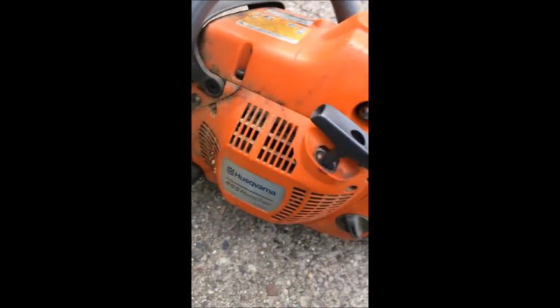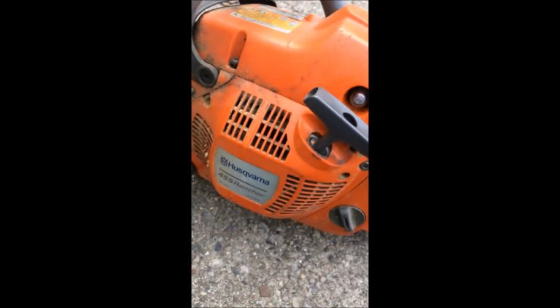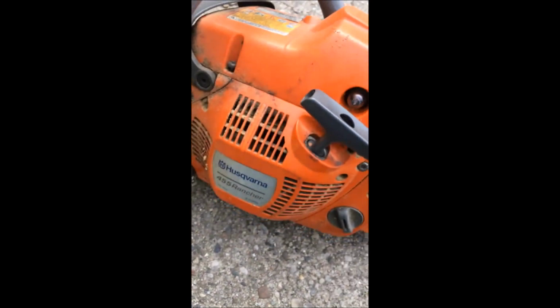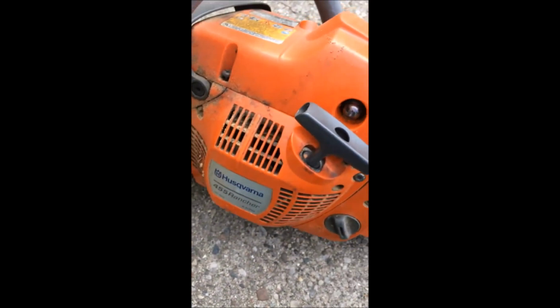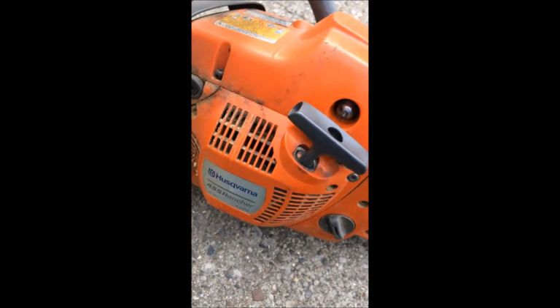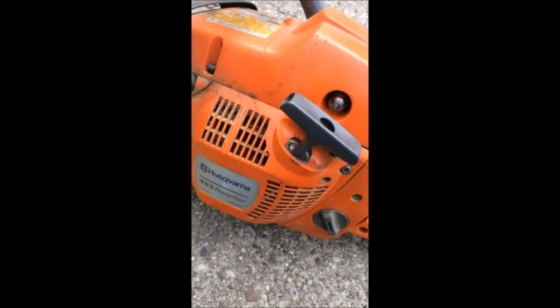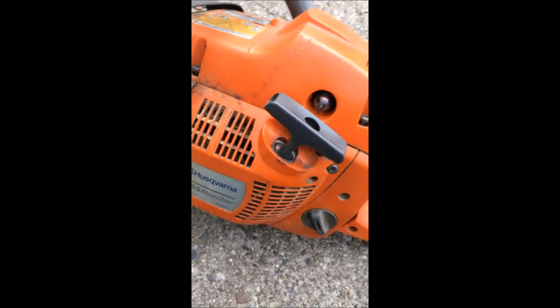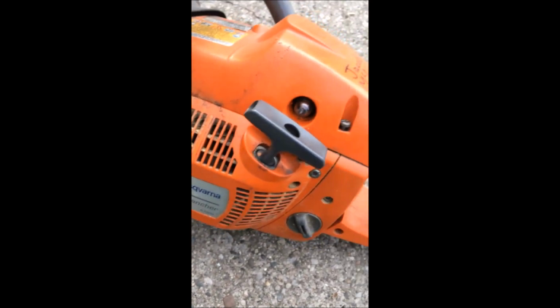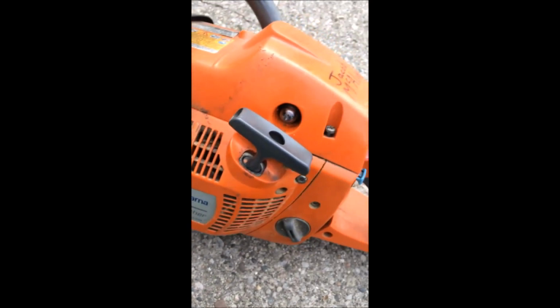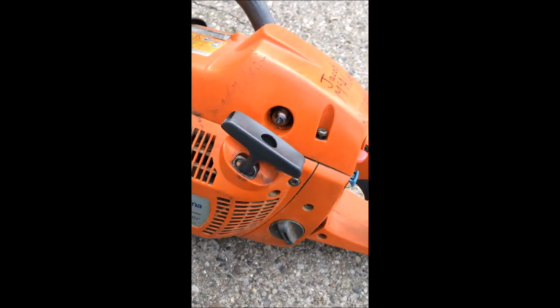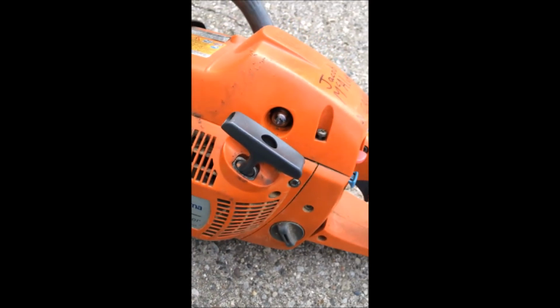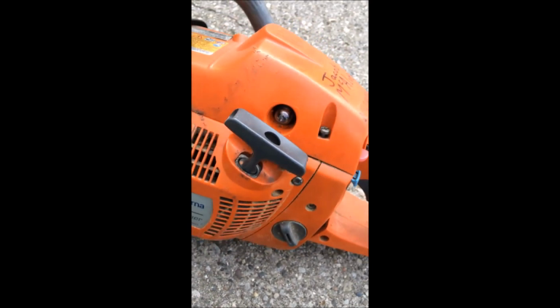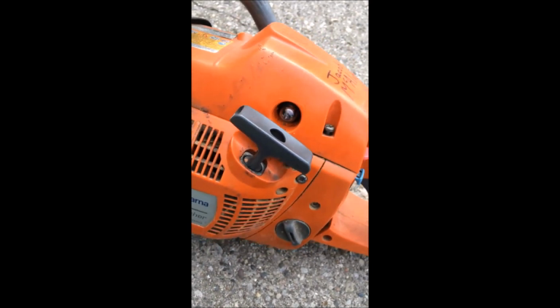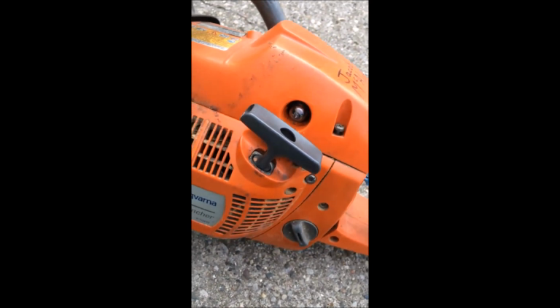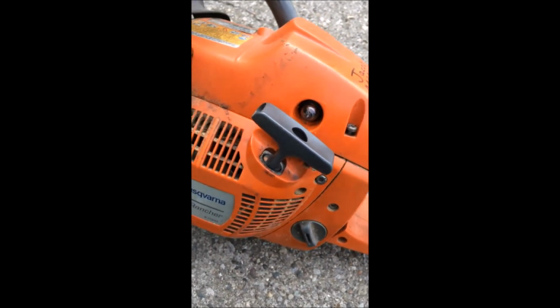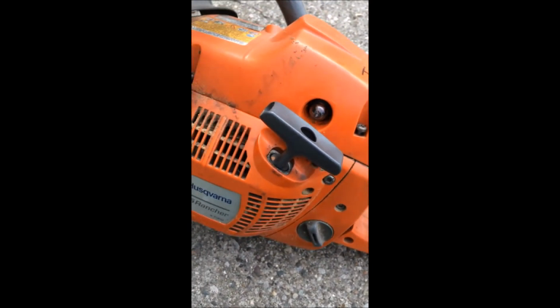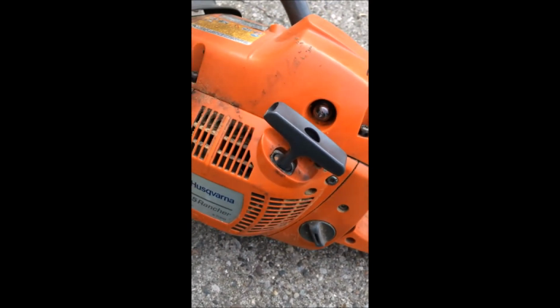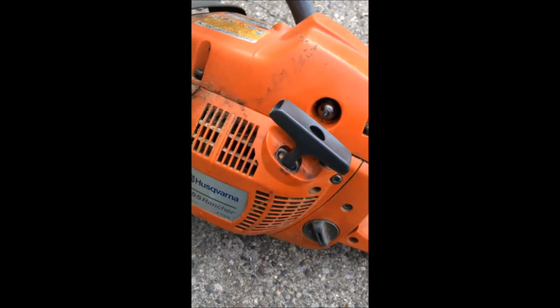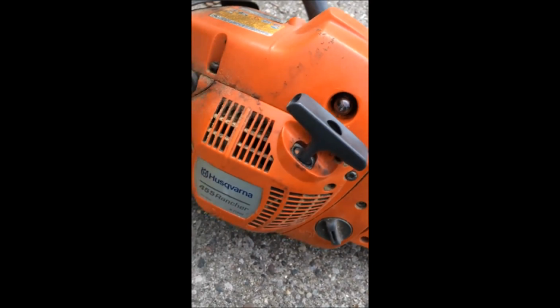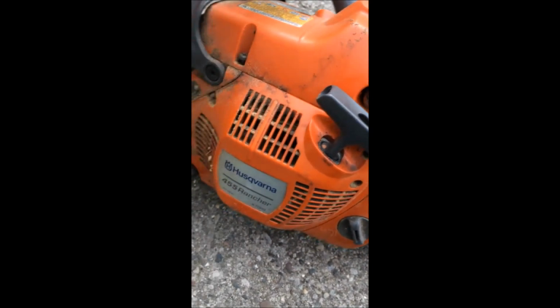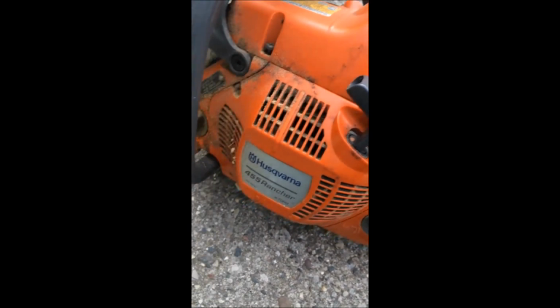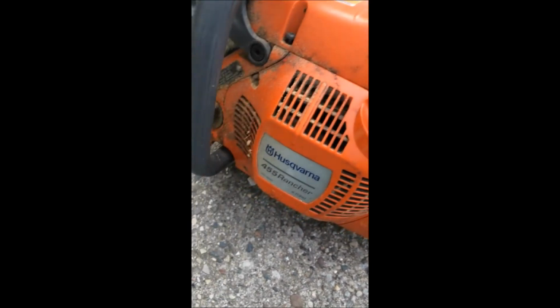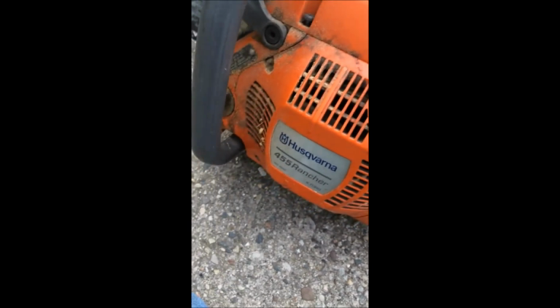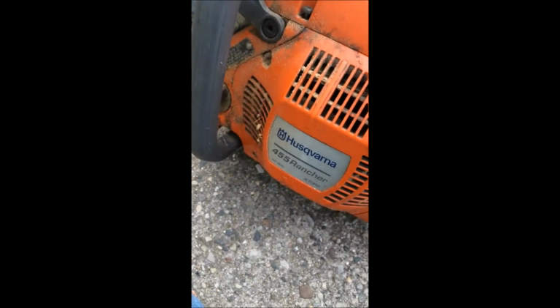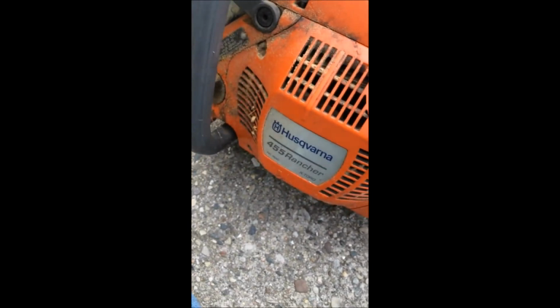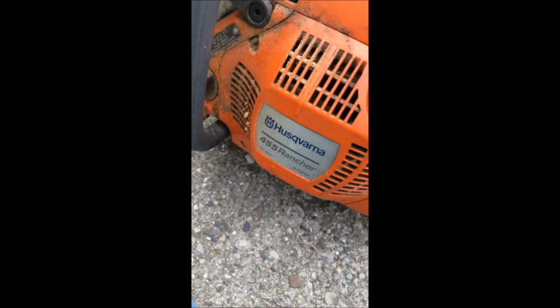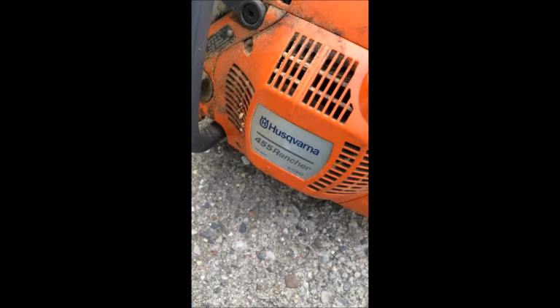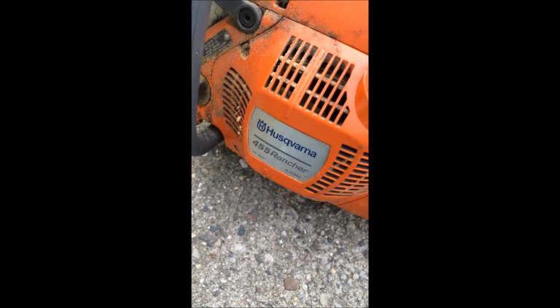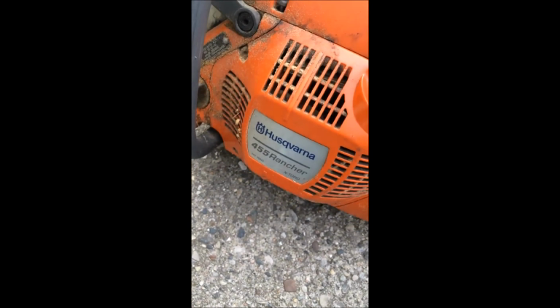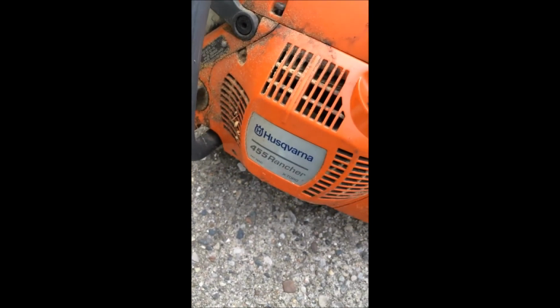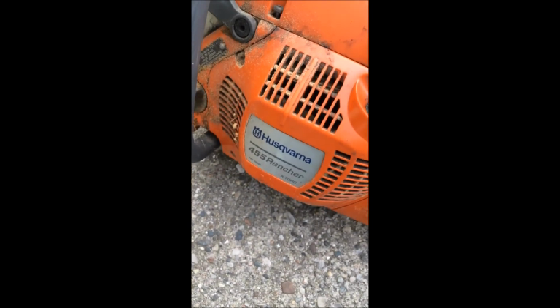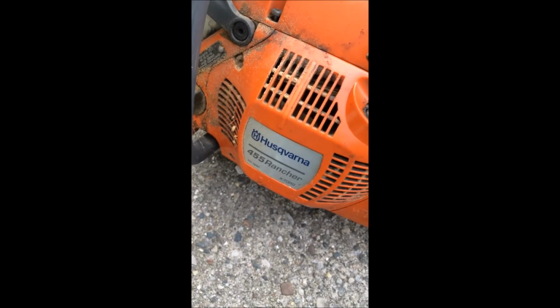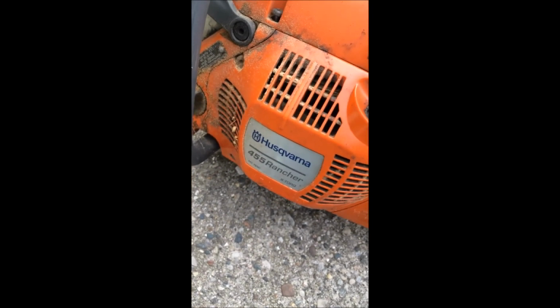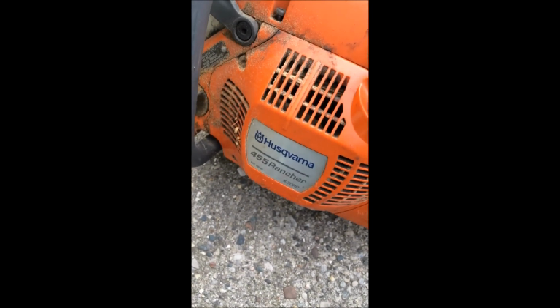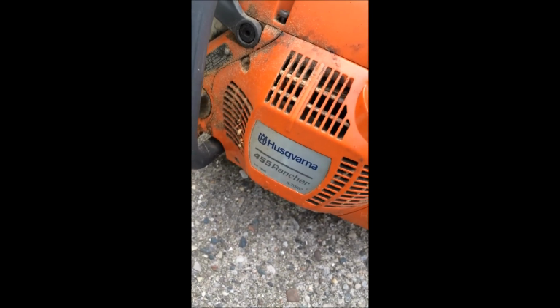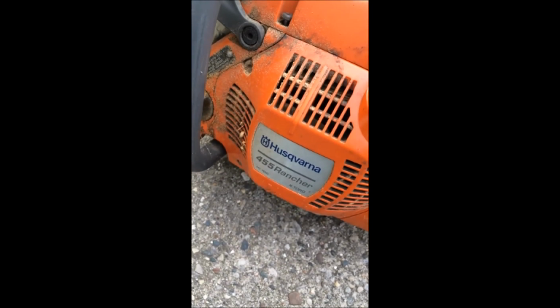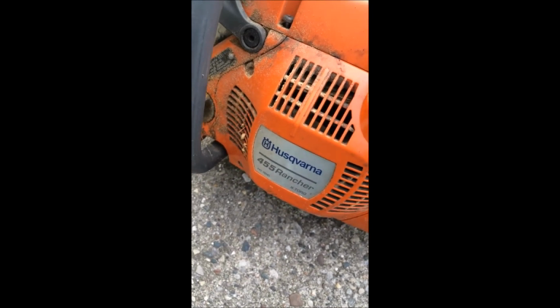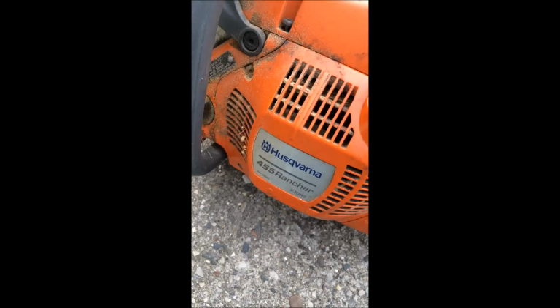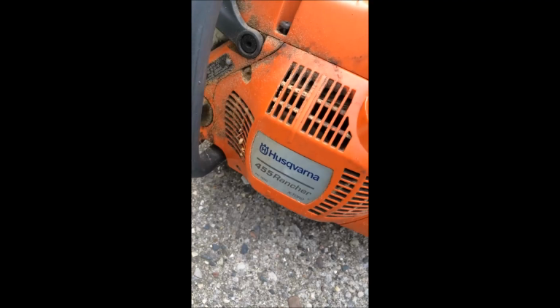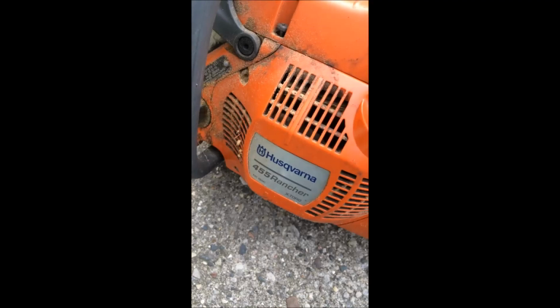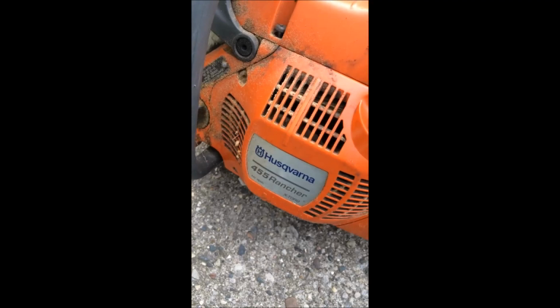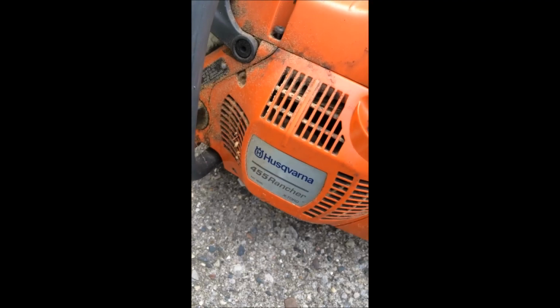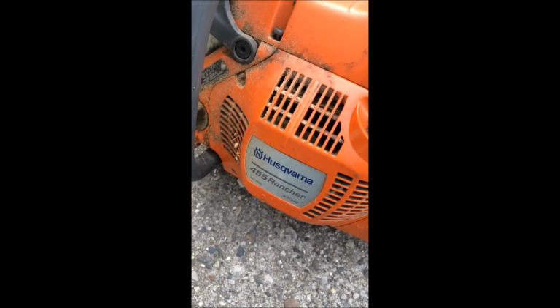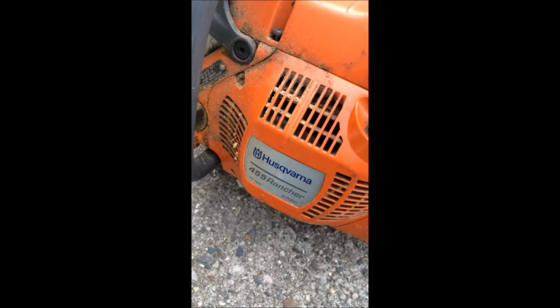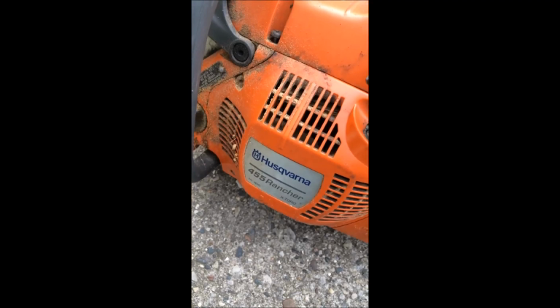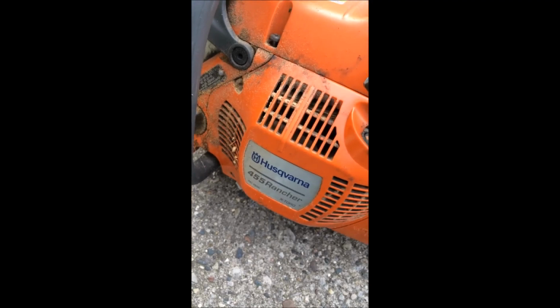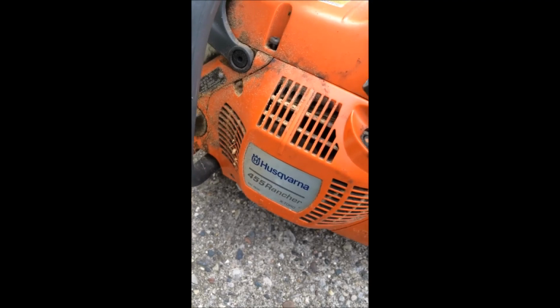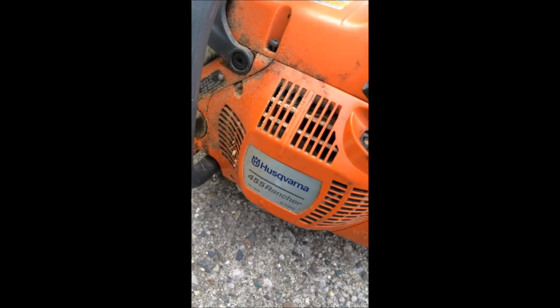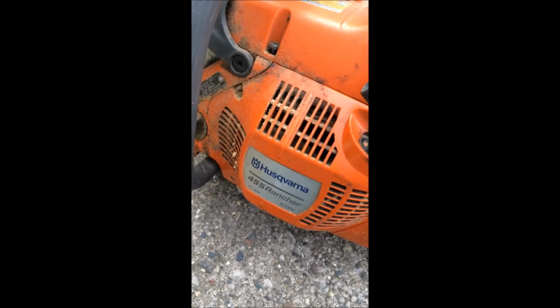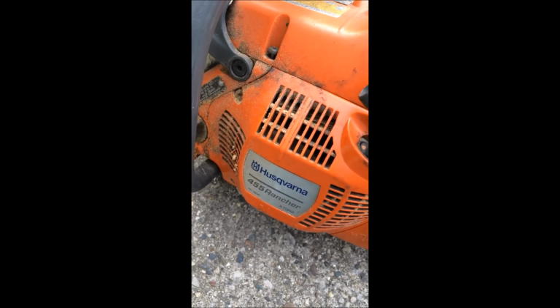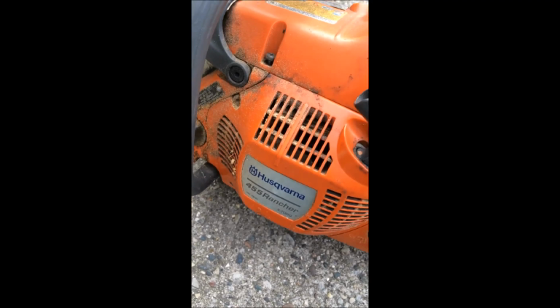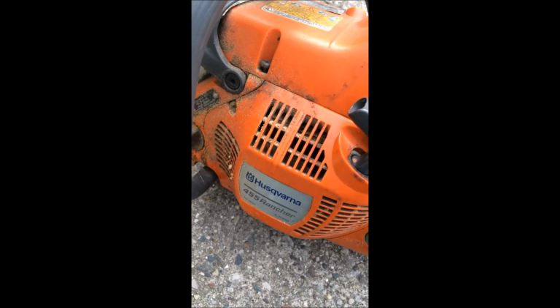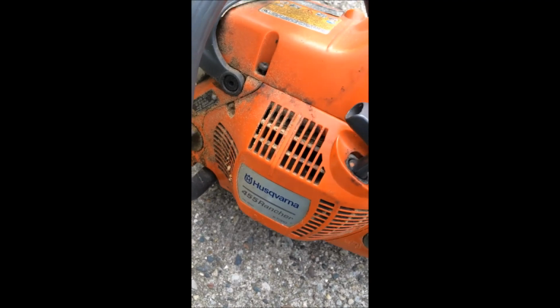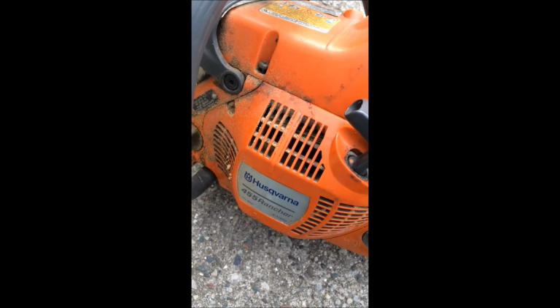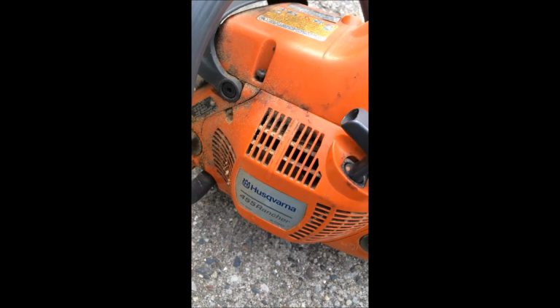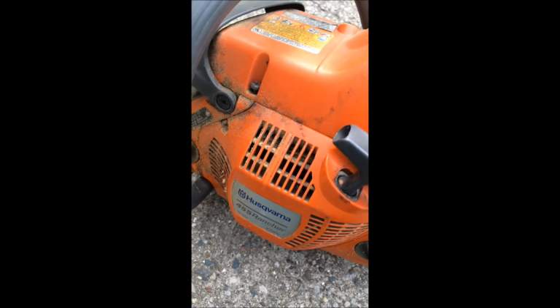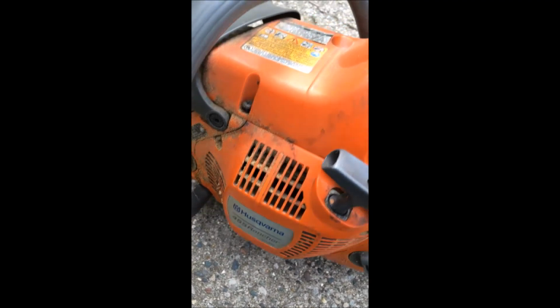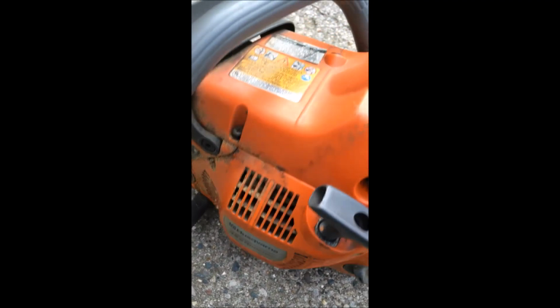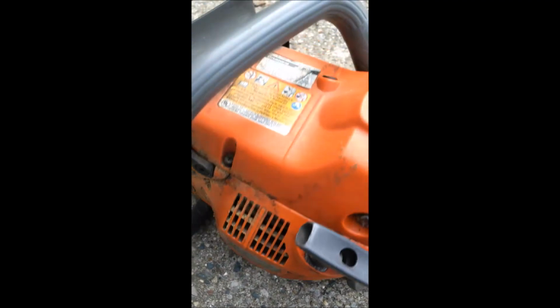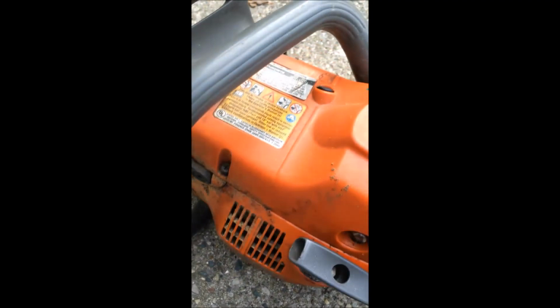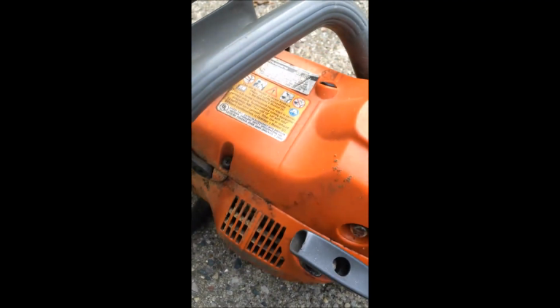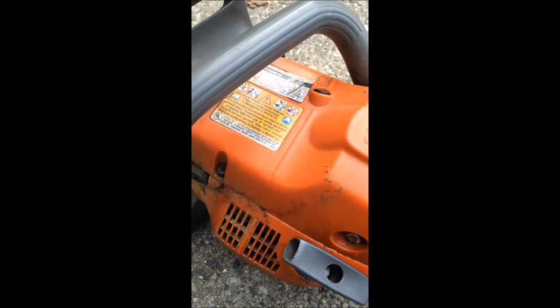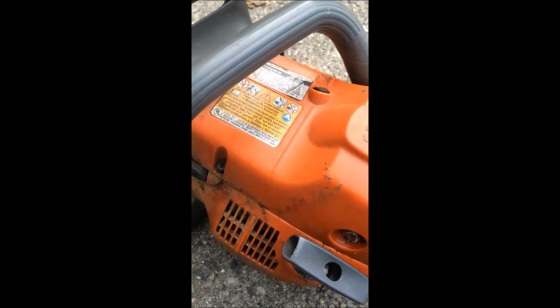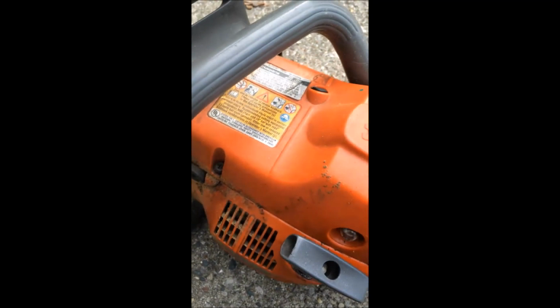That's how you replace your primer bulb — that's all there is to it.